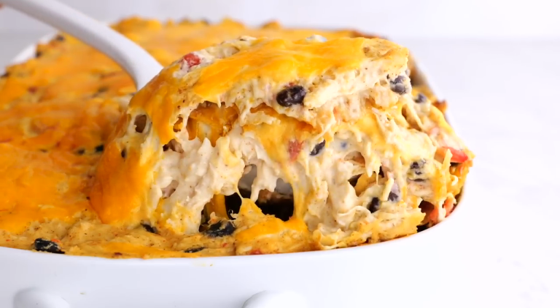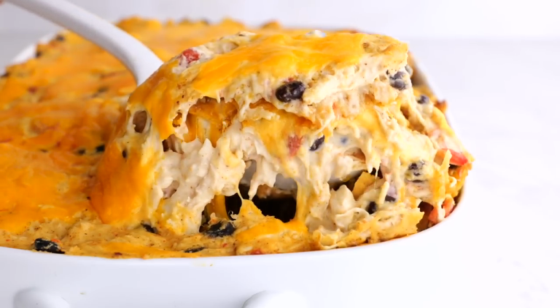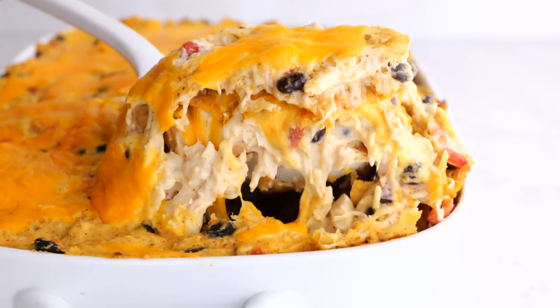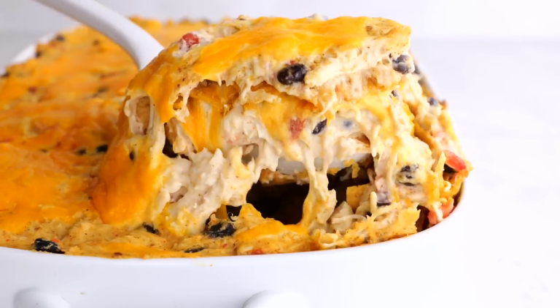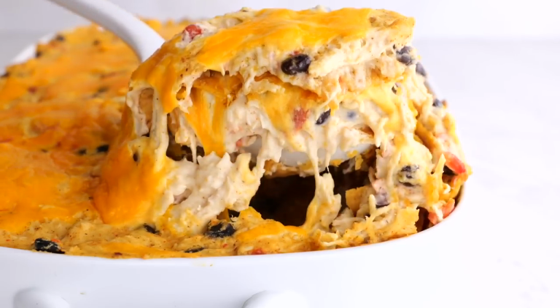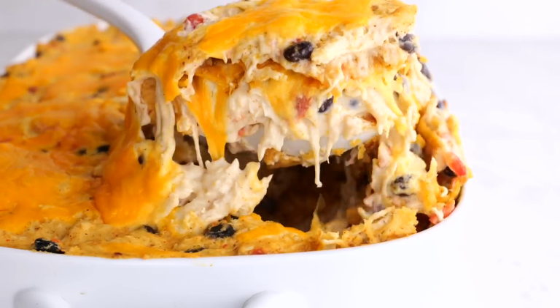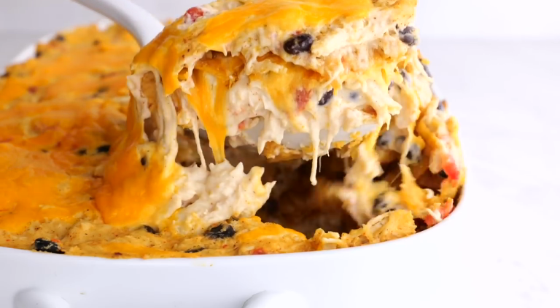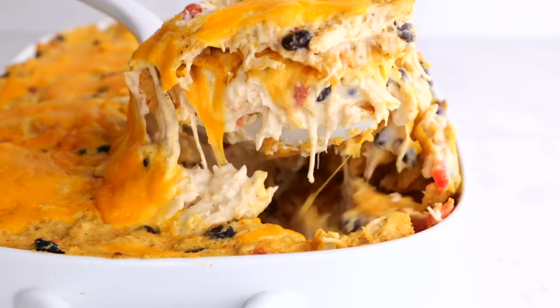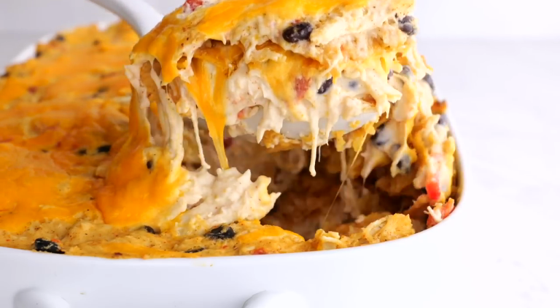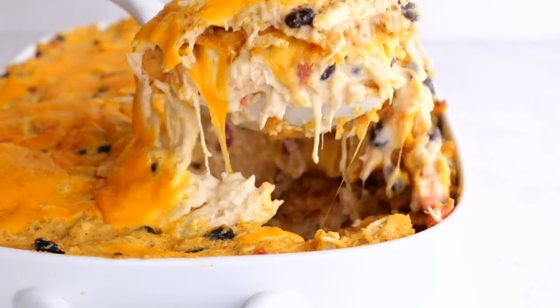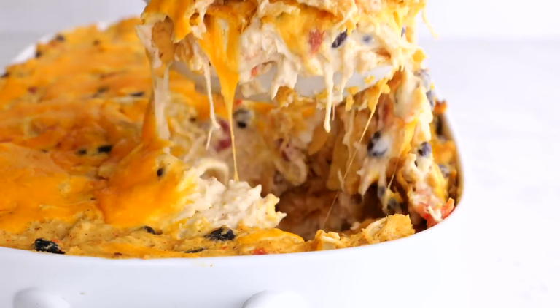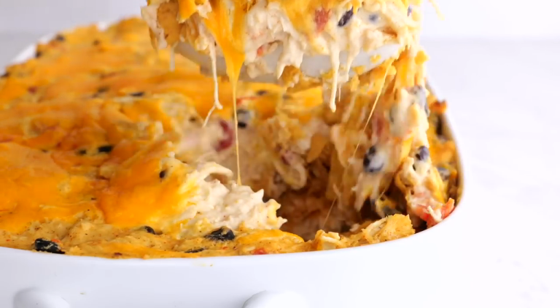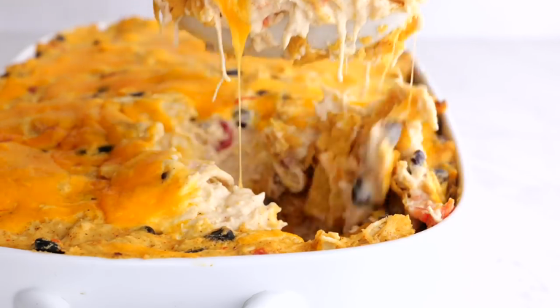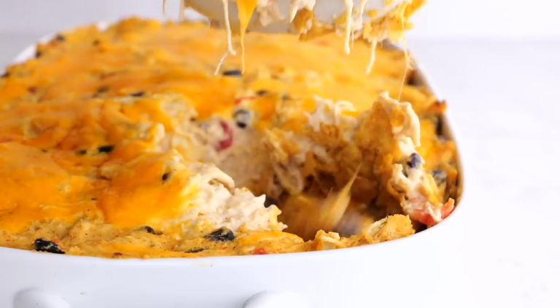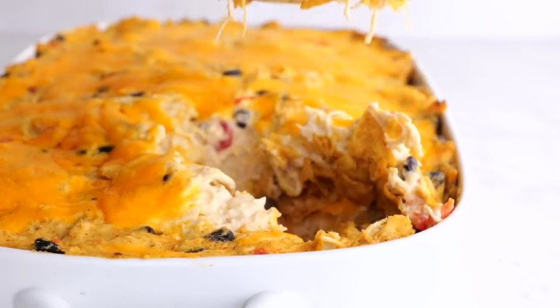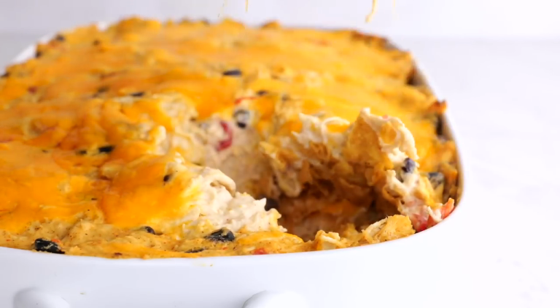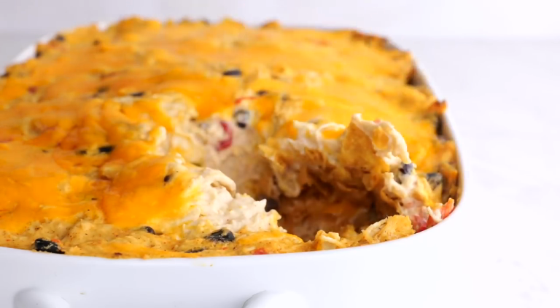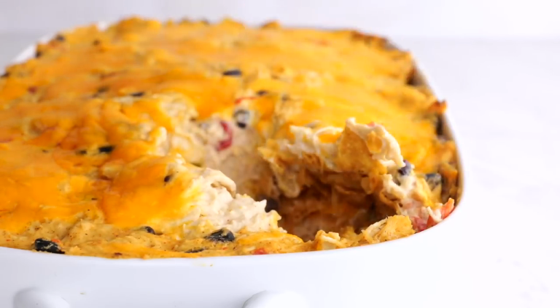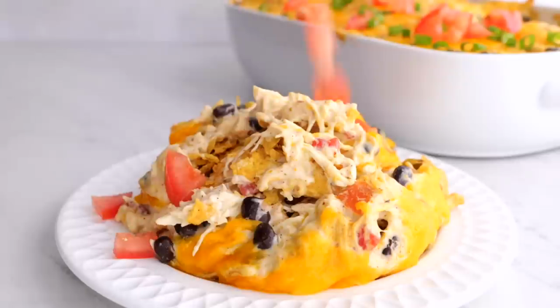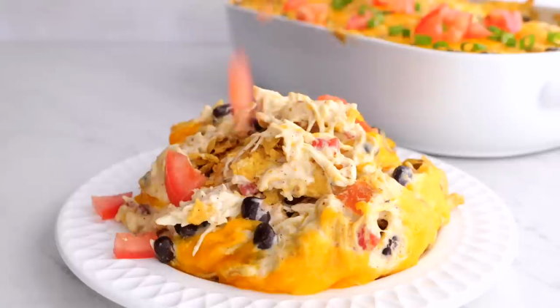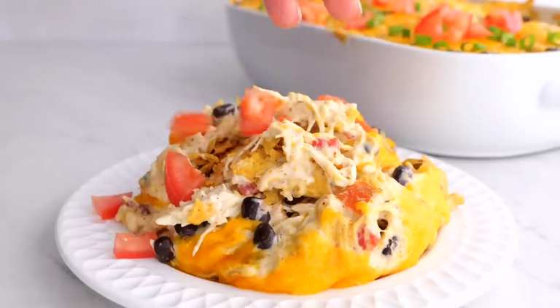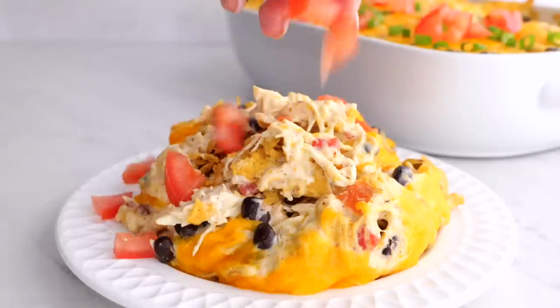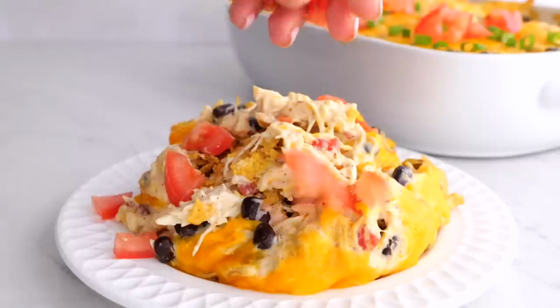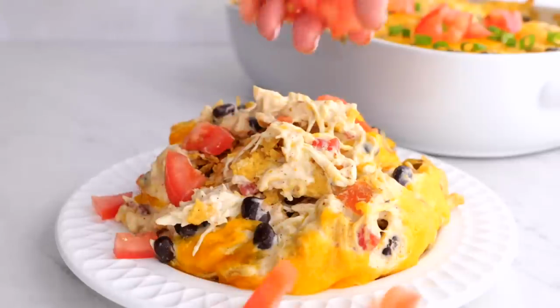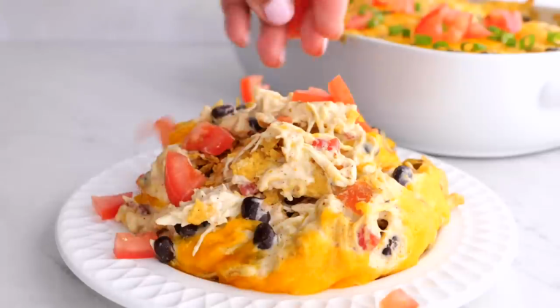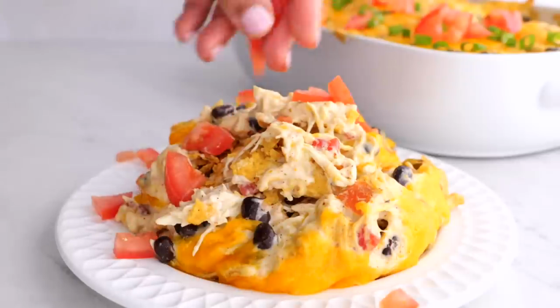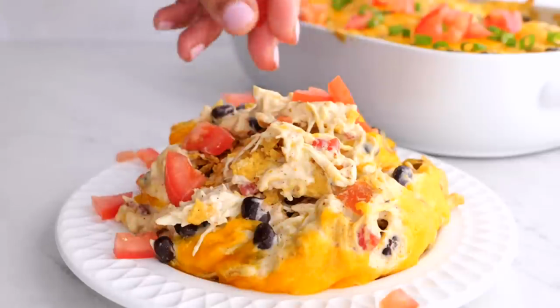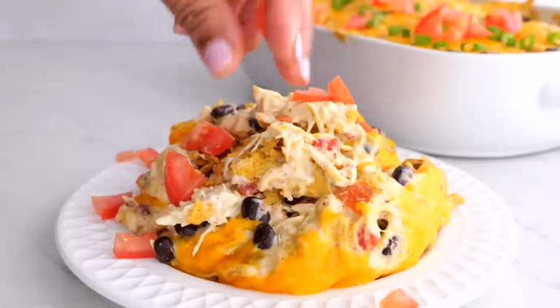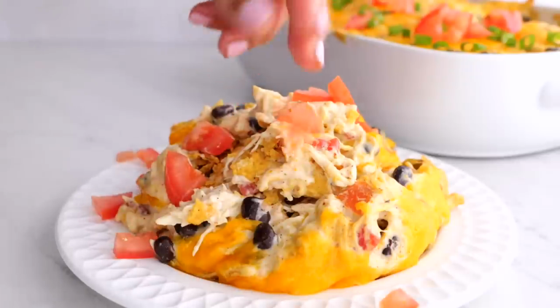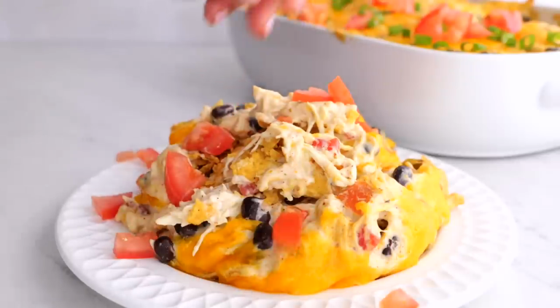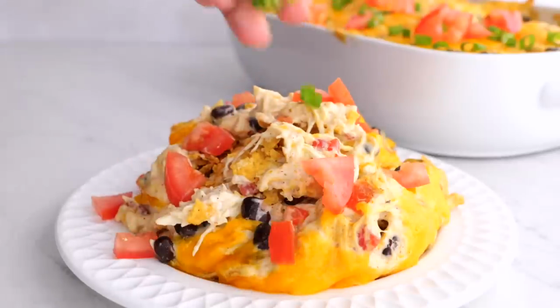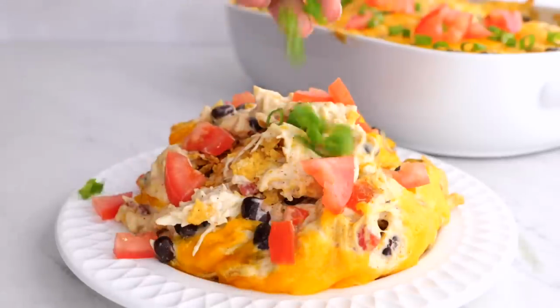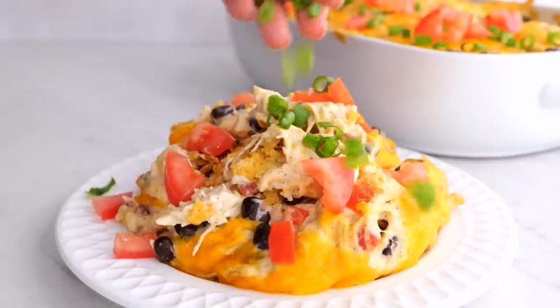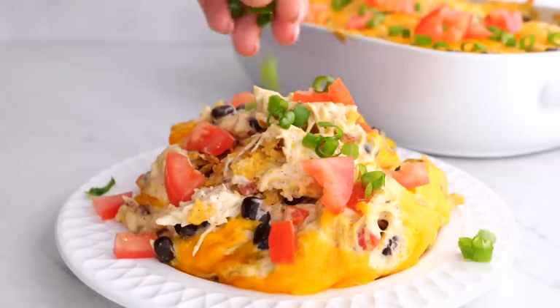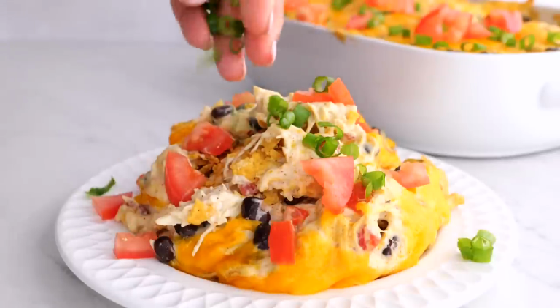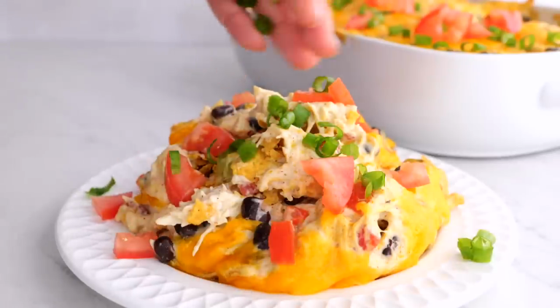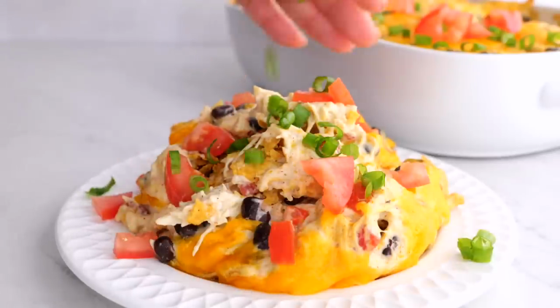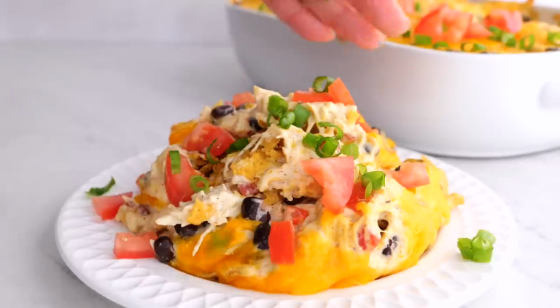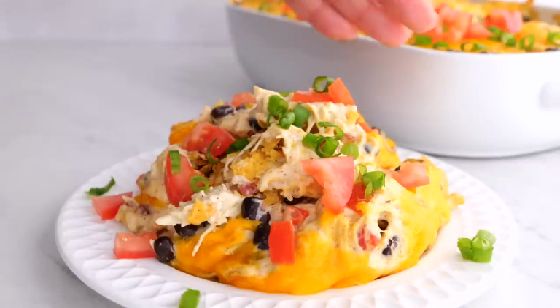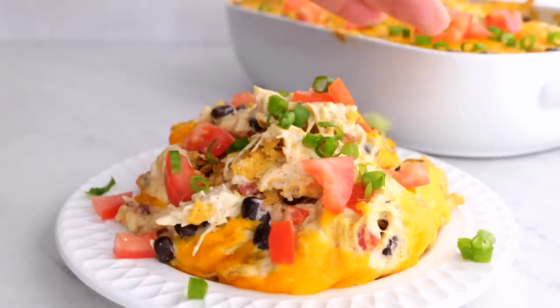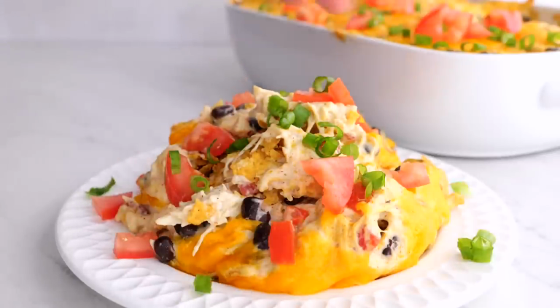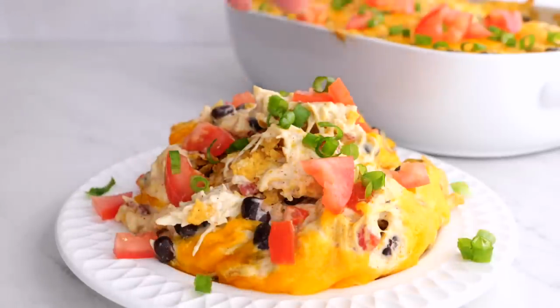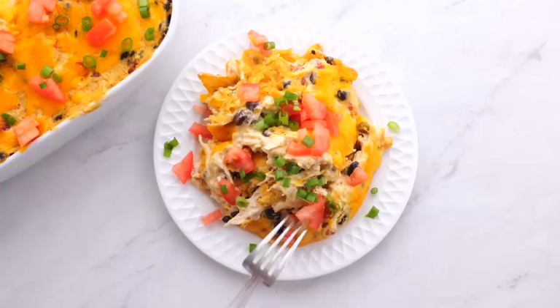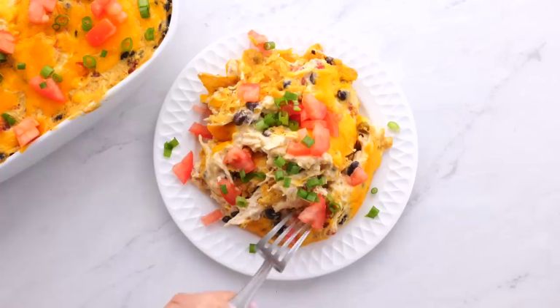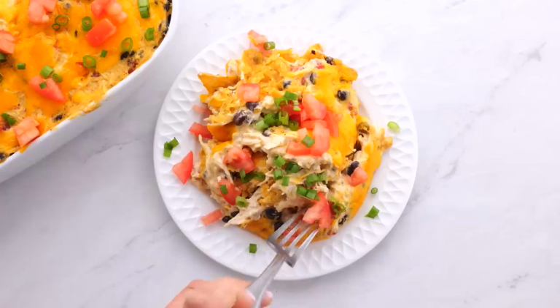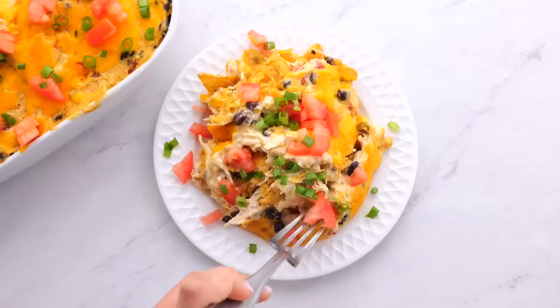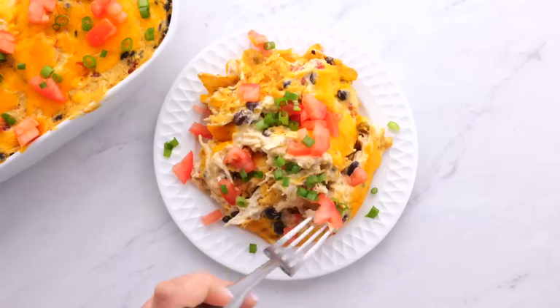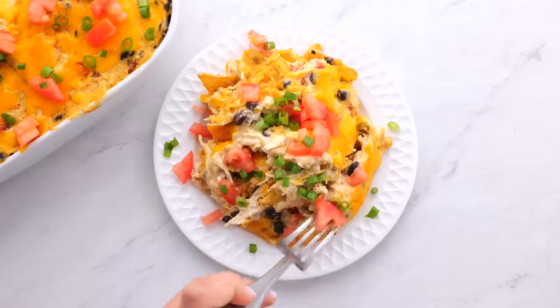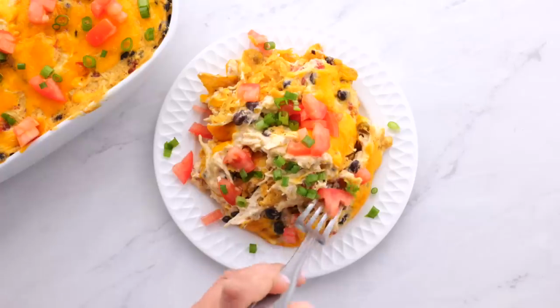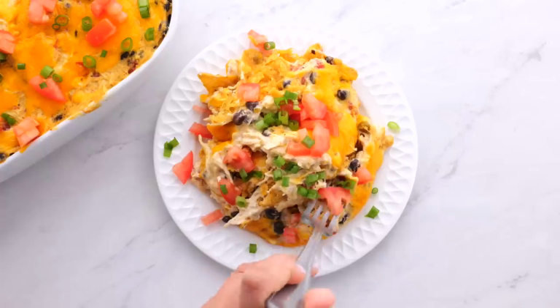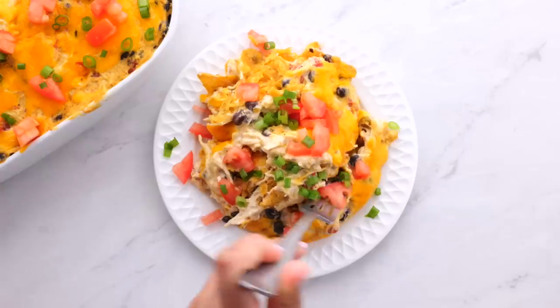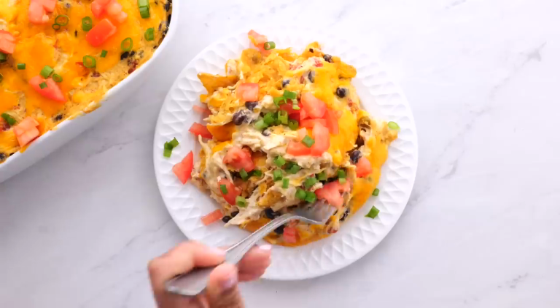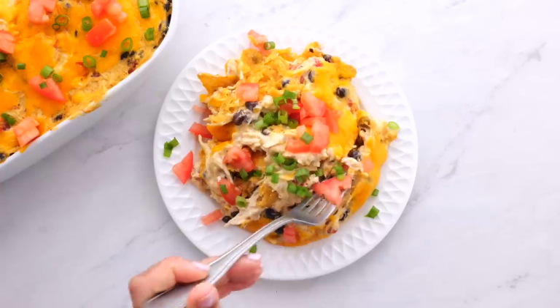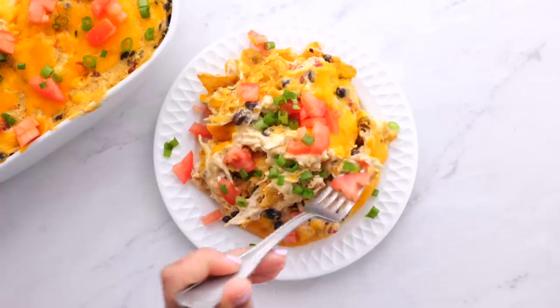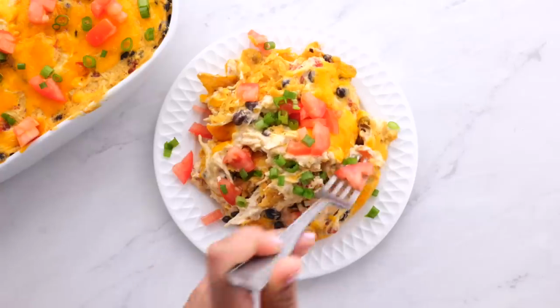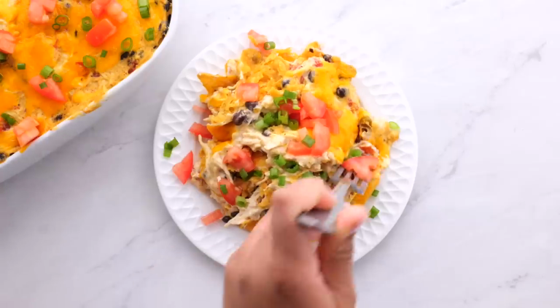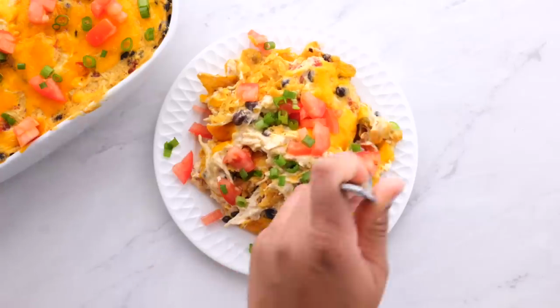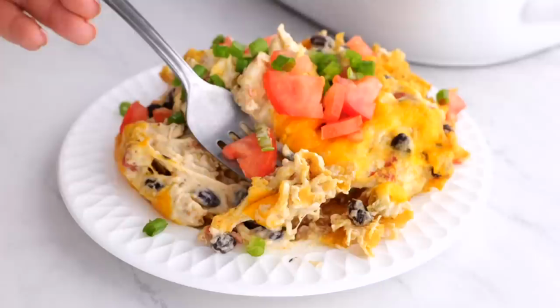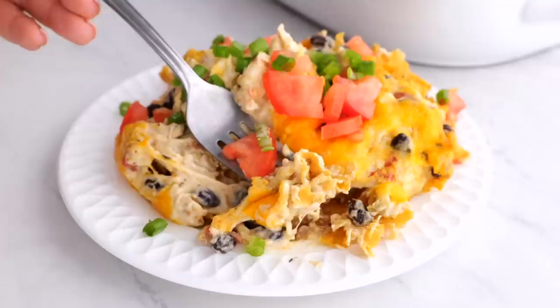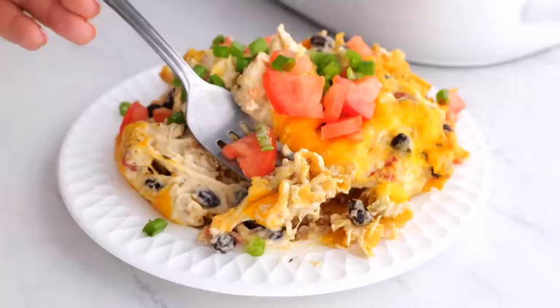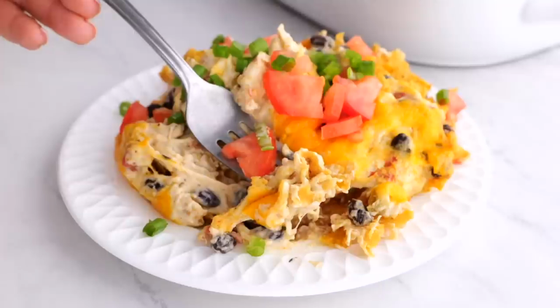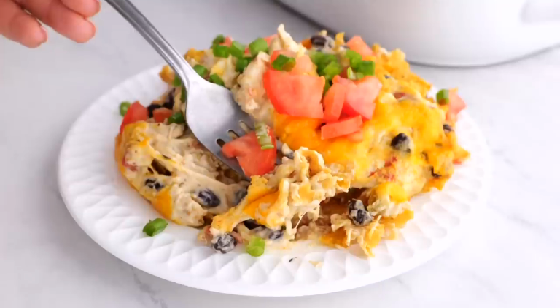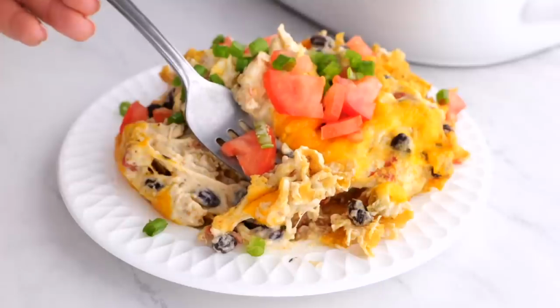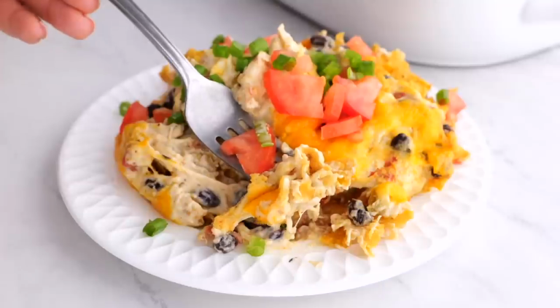The best part about this is the toppings. I love some tomatoes — you can also add some green onions. It just adds so much flavor.